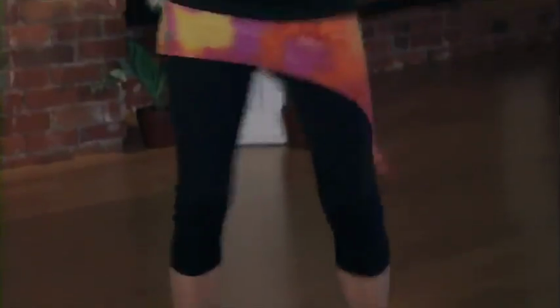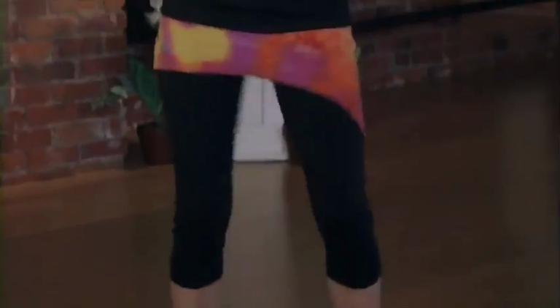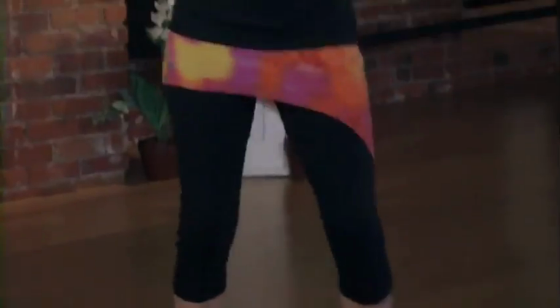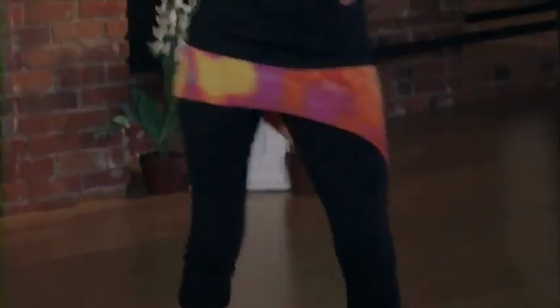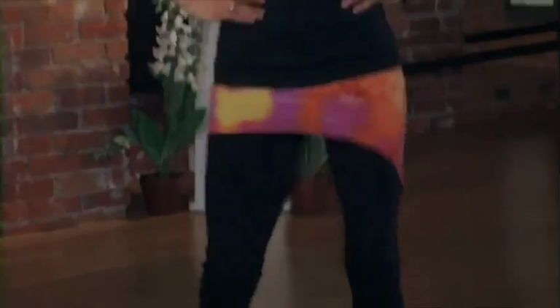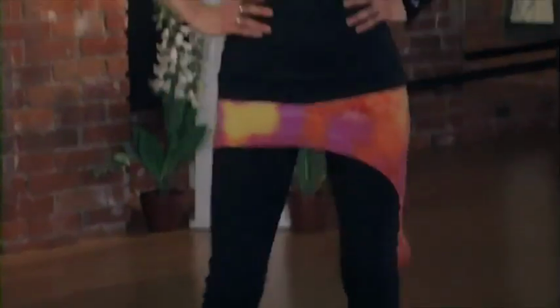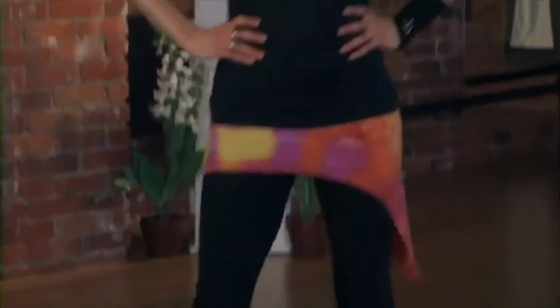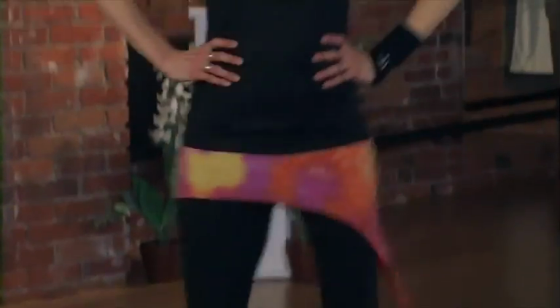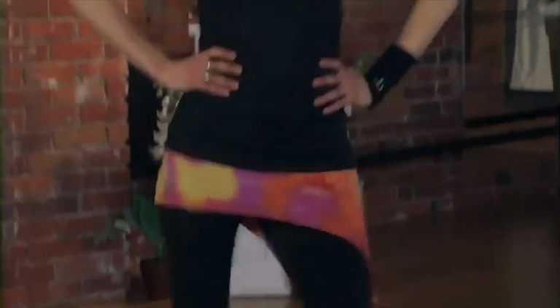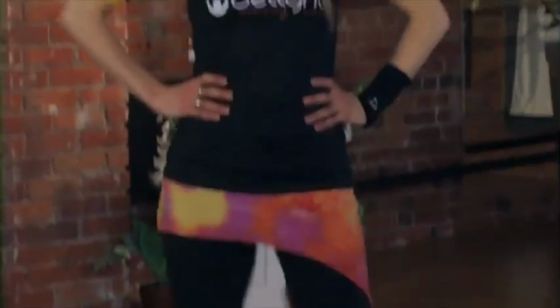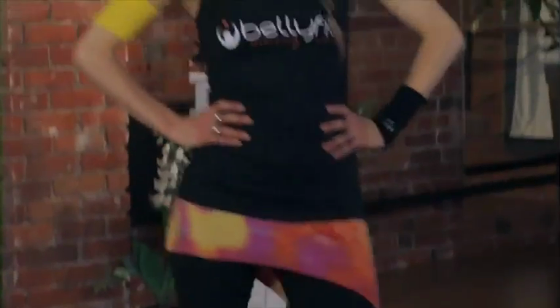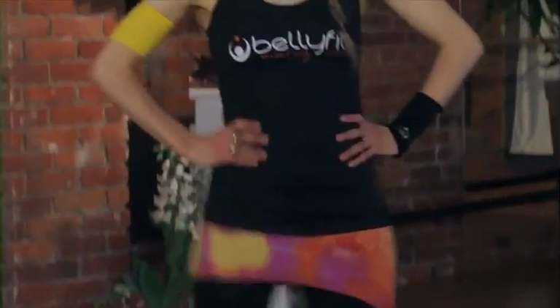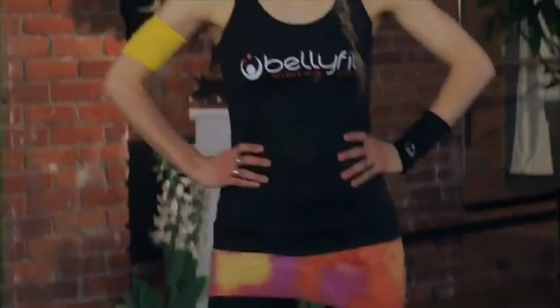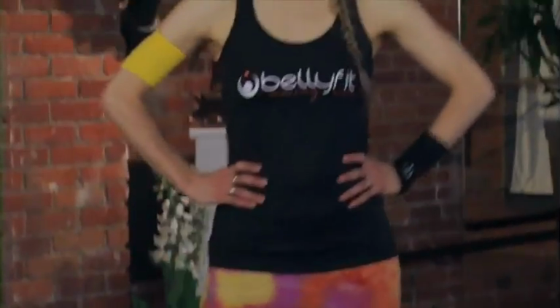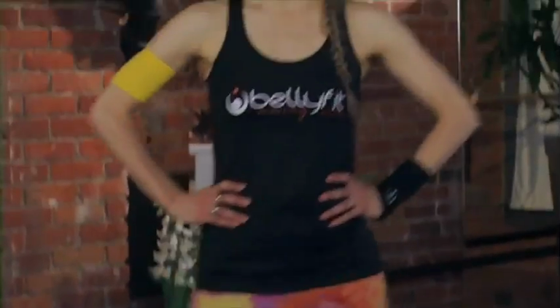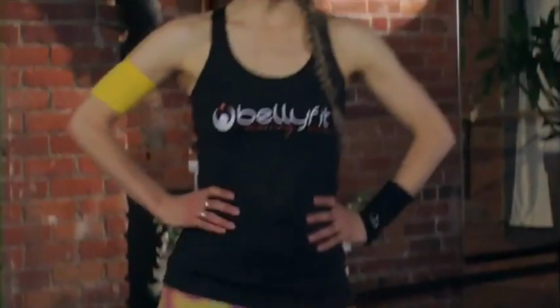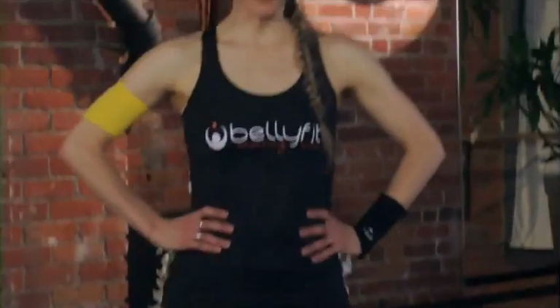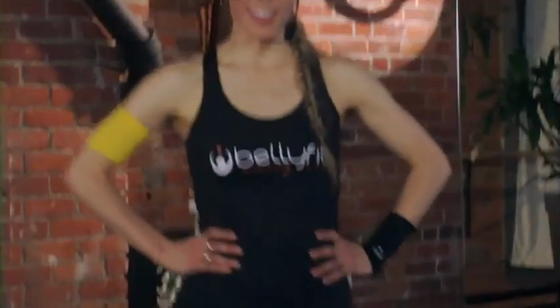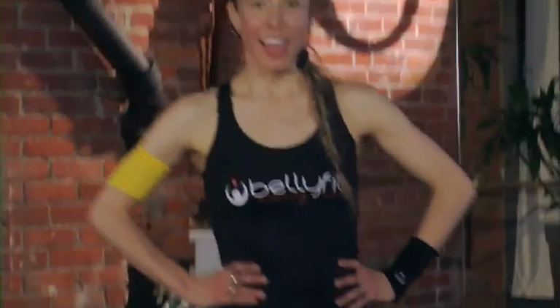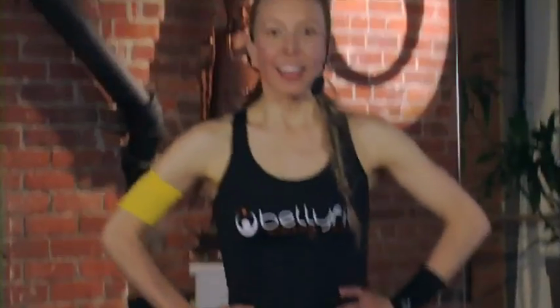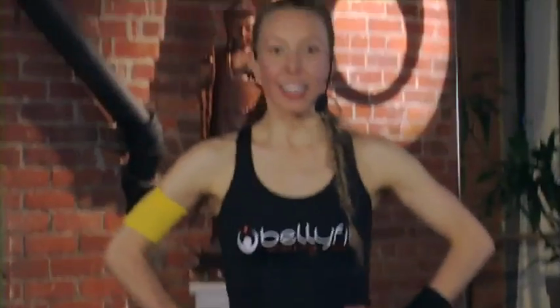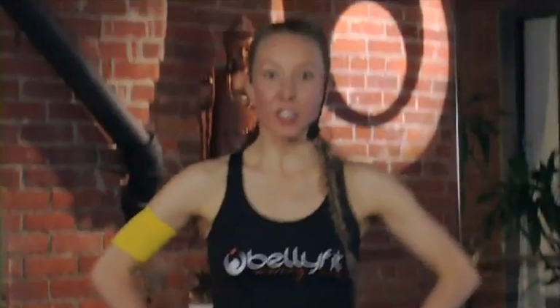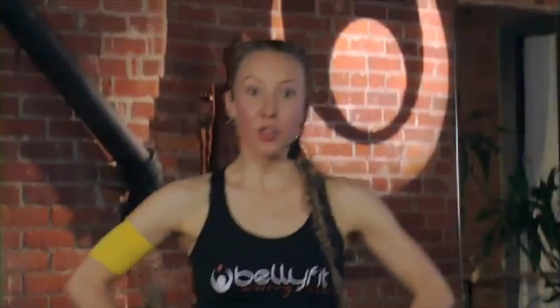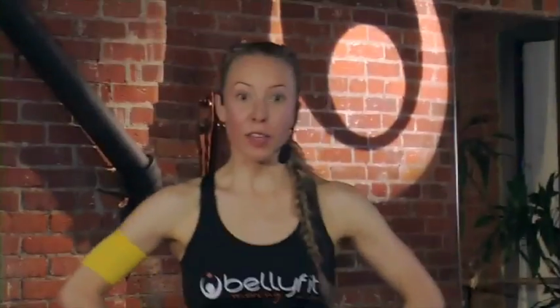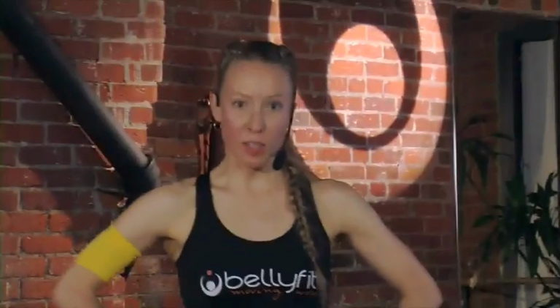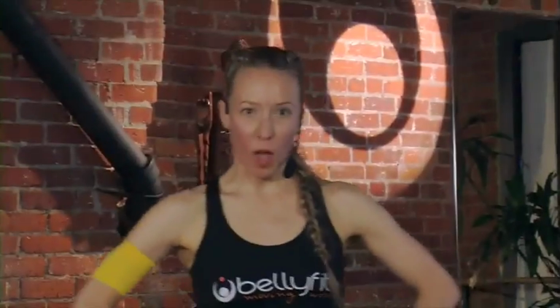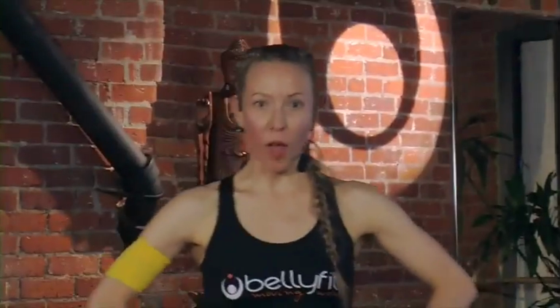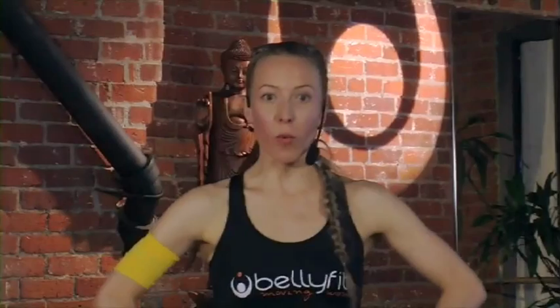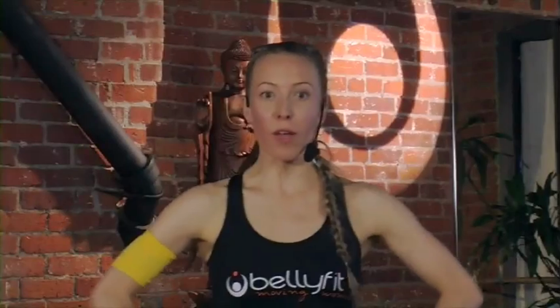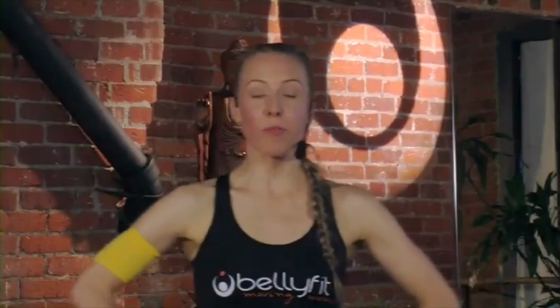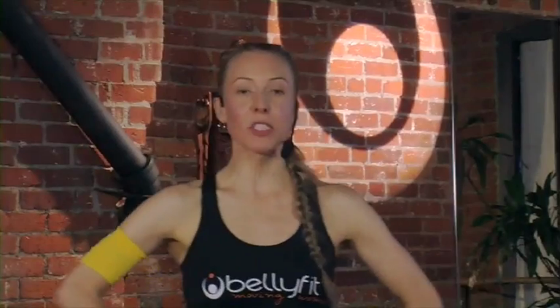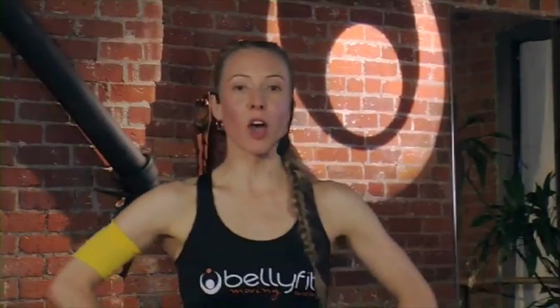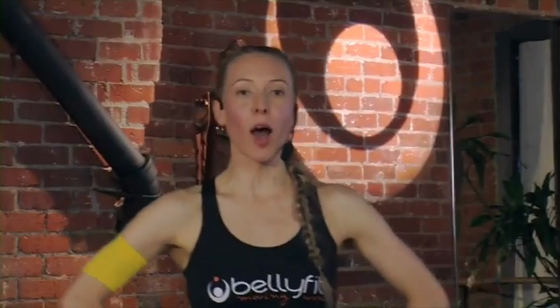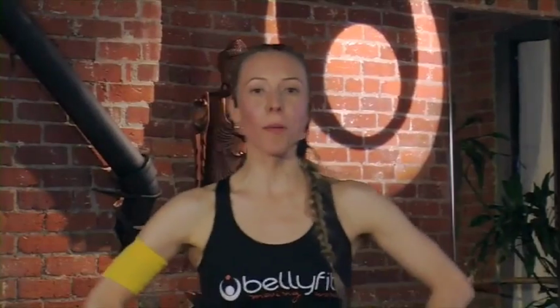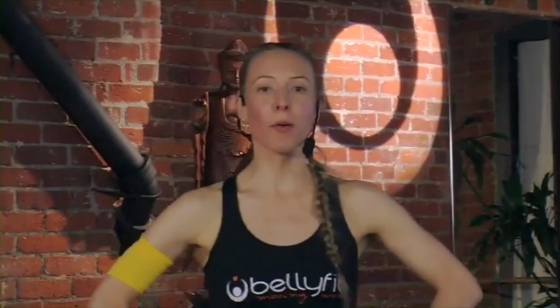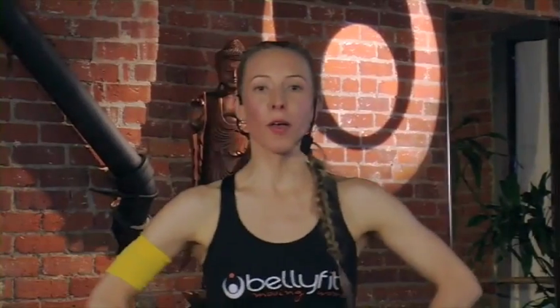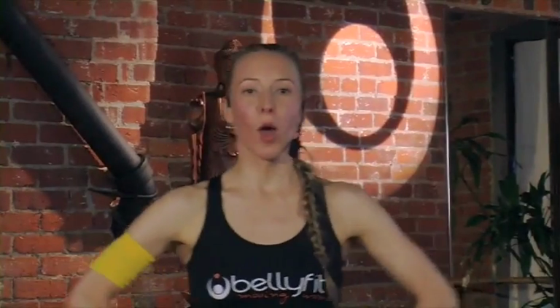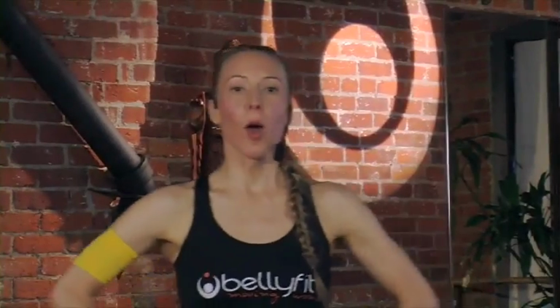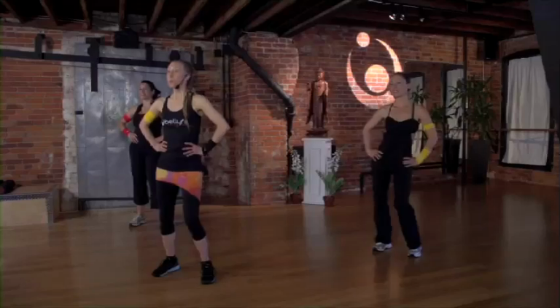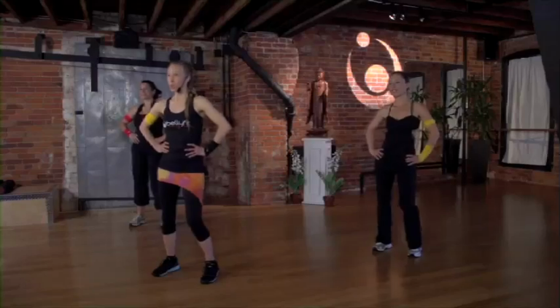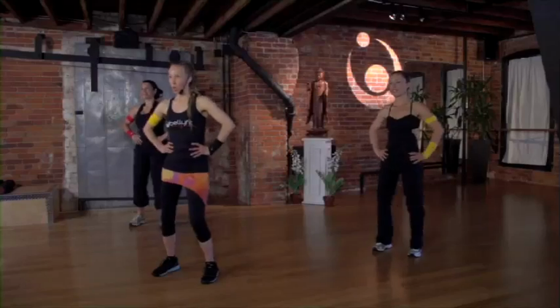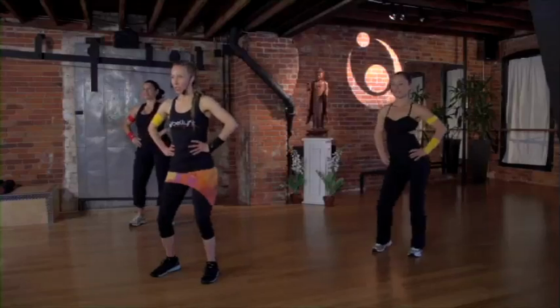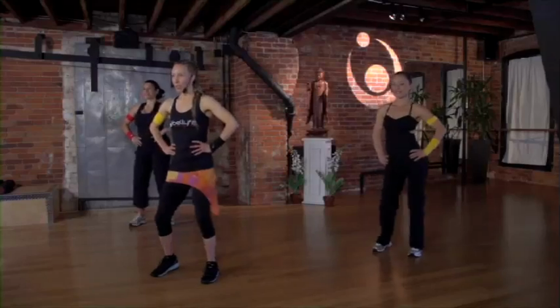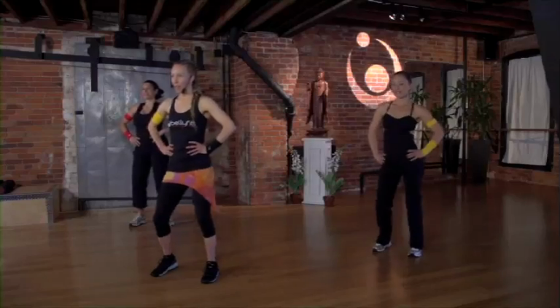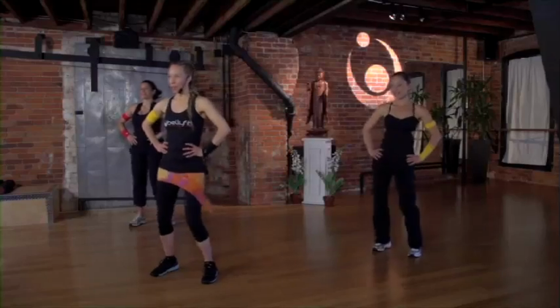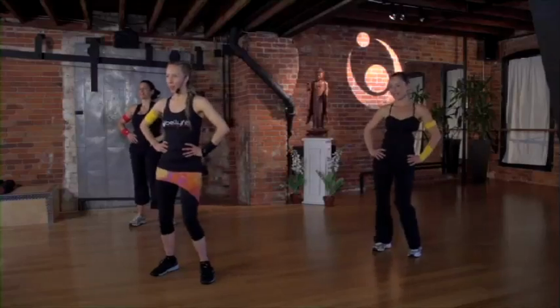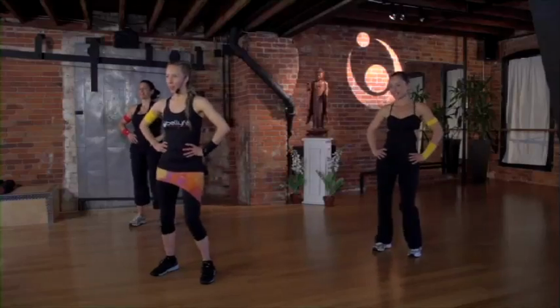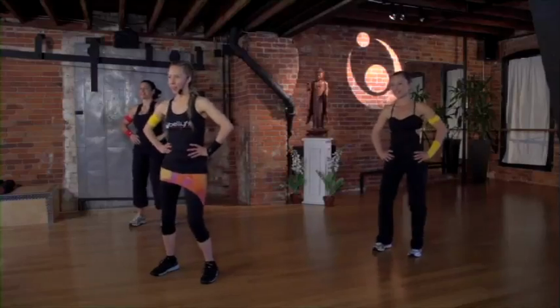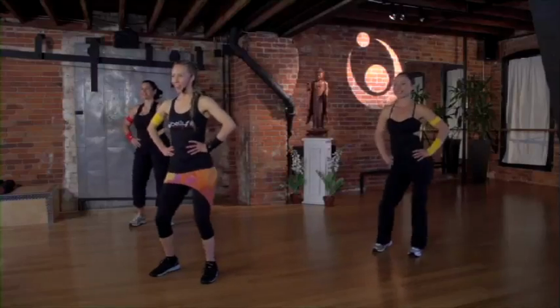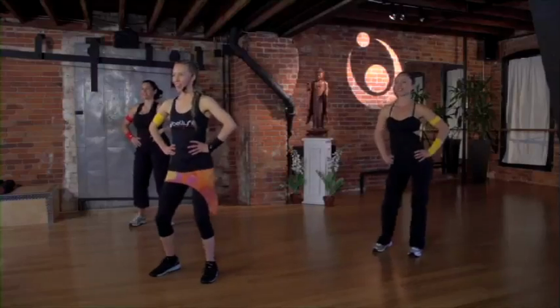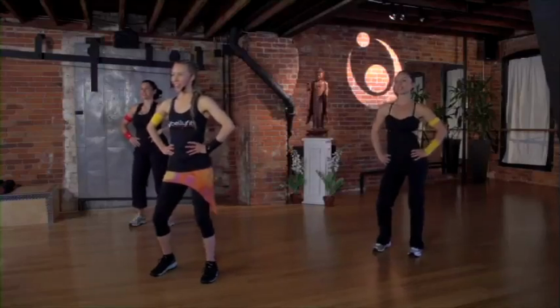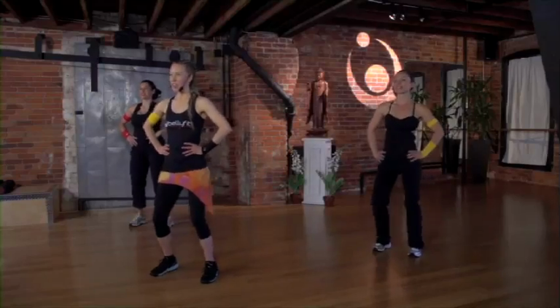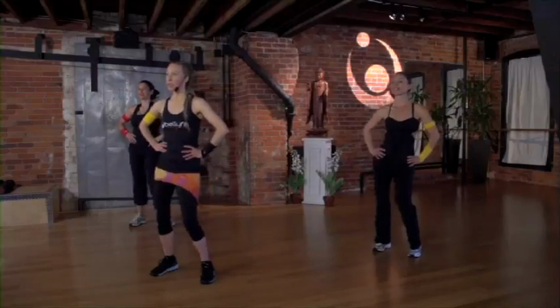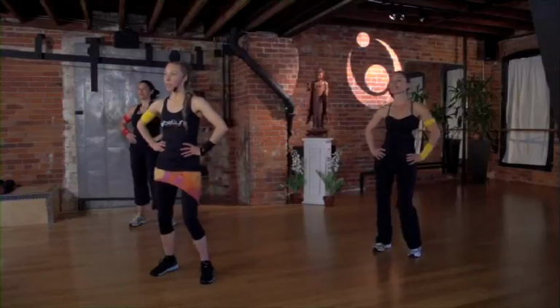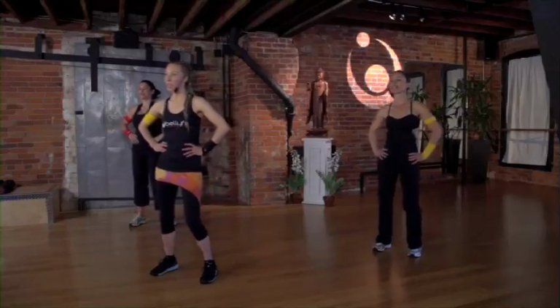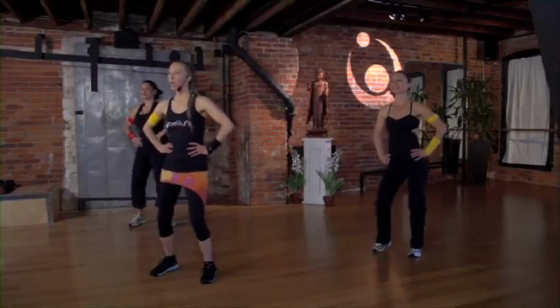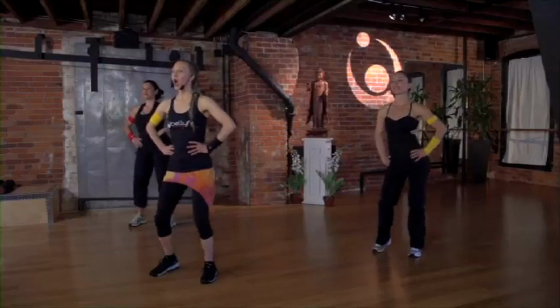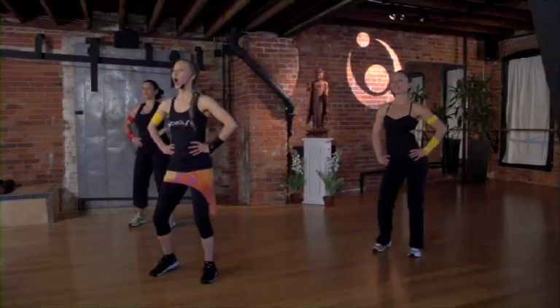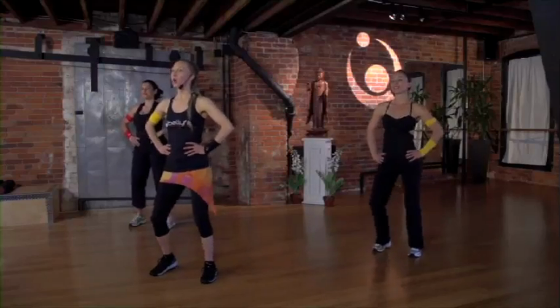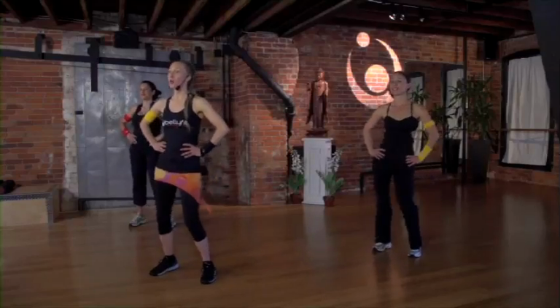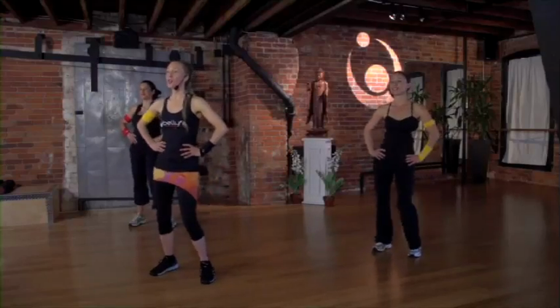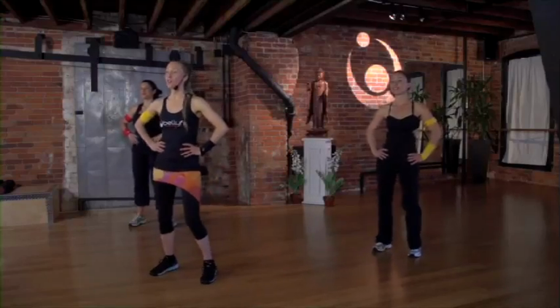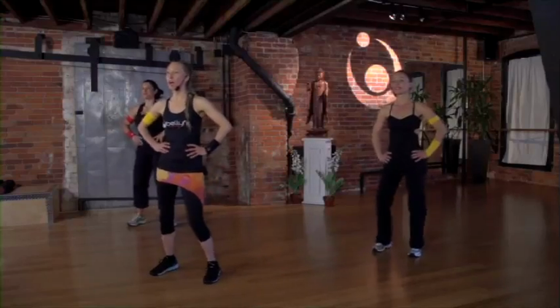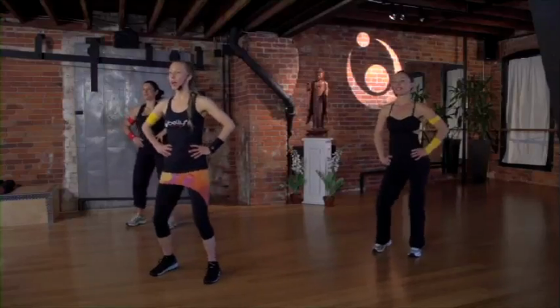All right, you know all the moves now. Let's do this, all the way from the top. Put it all together. Ready? Own your fire.